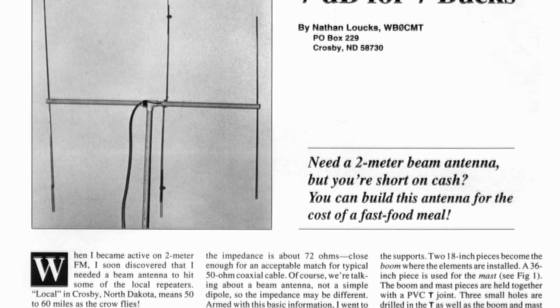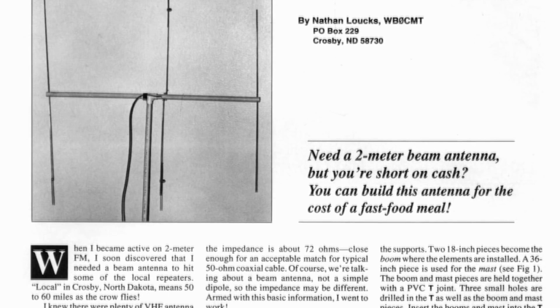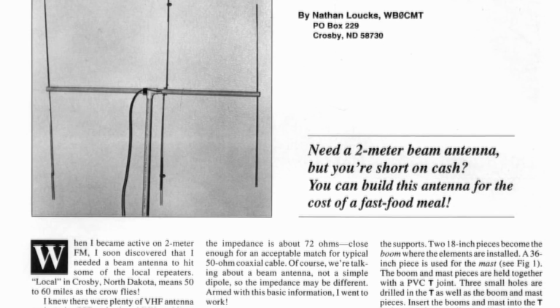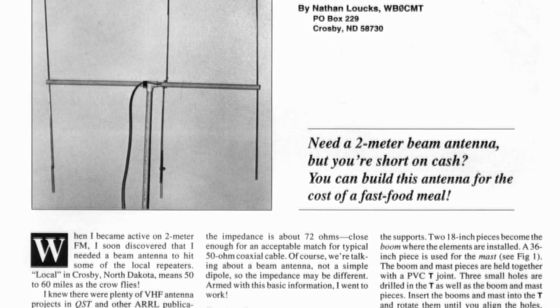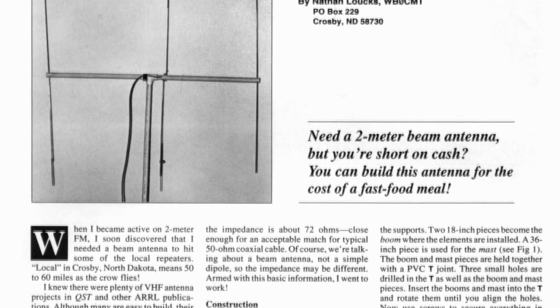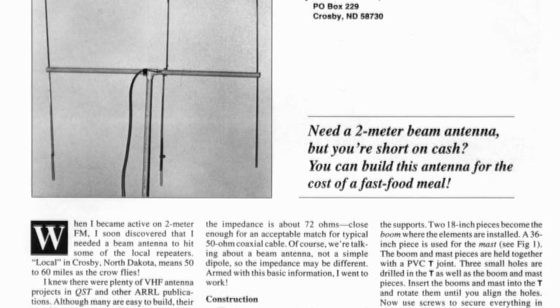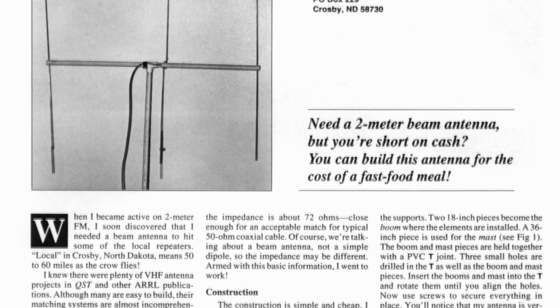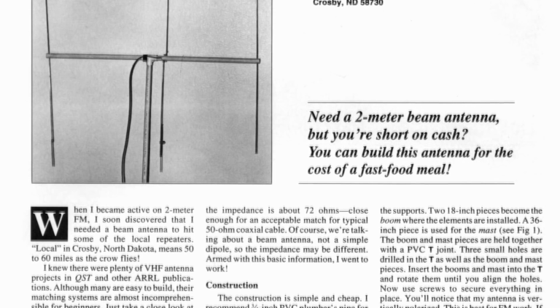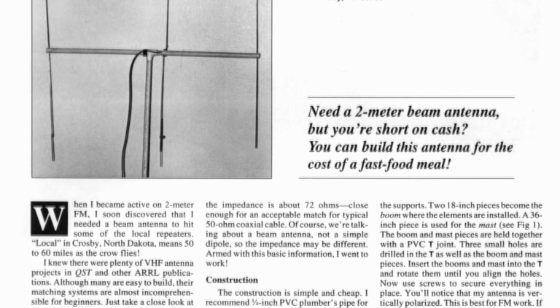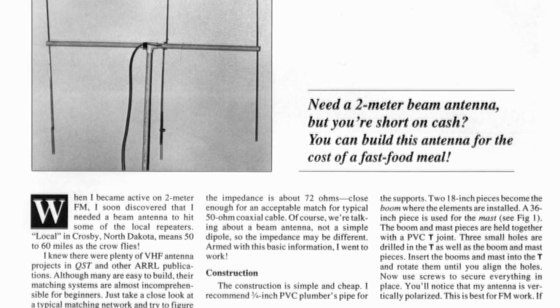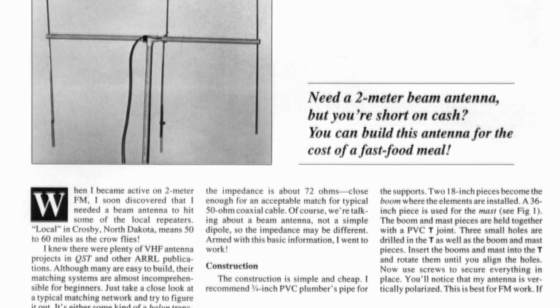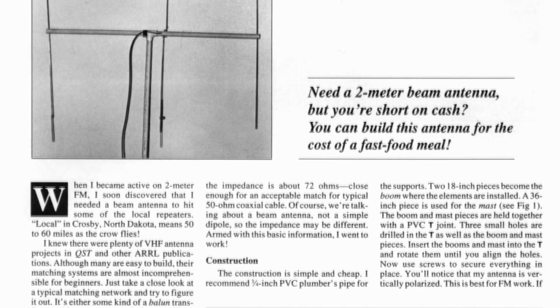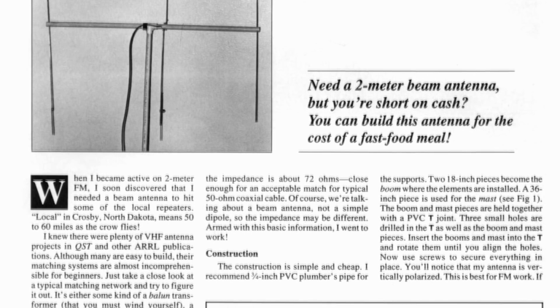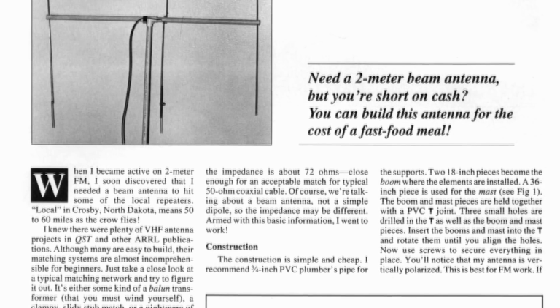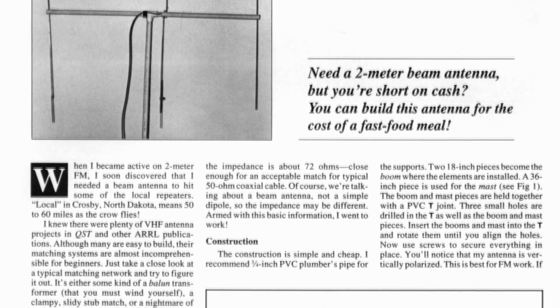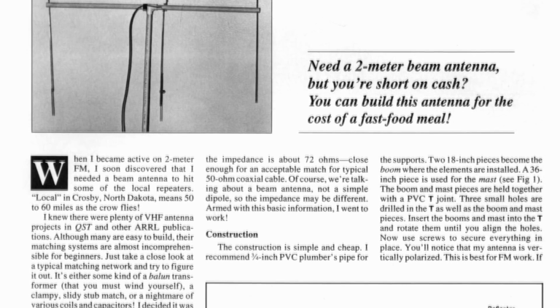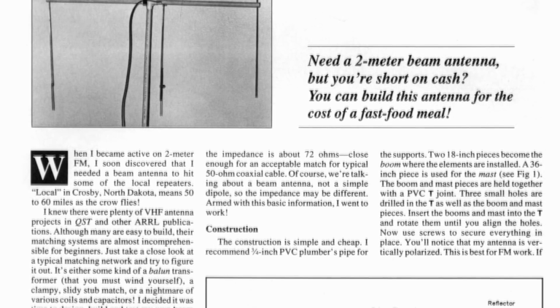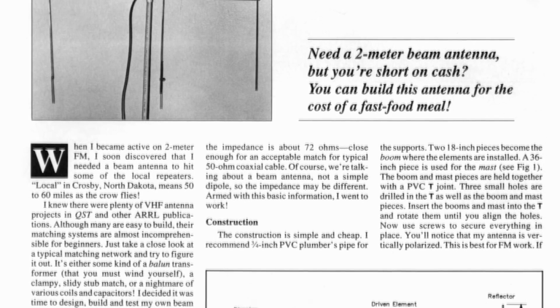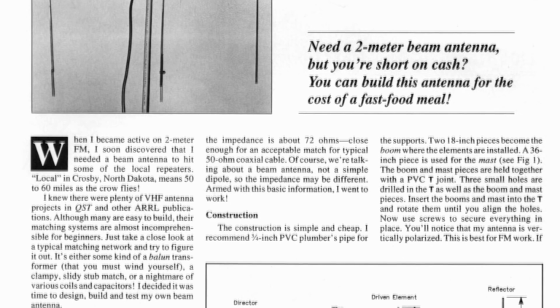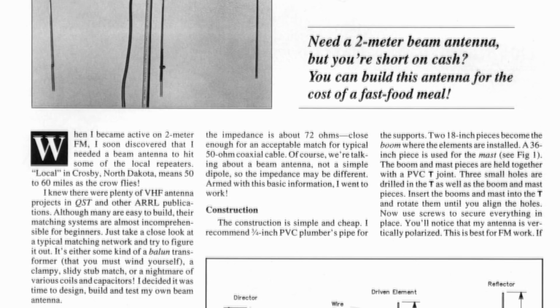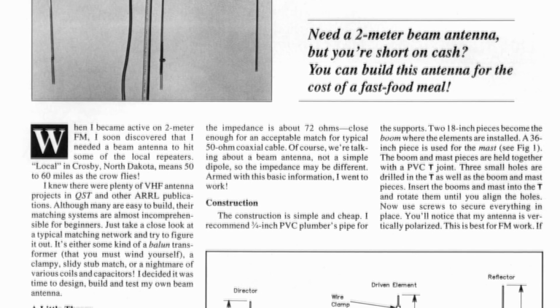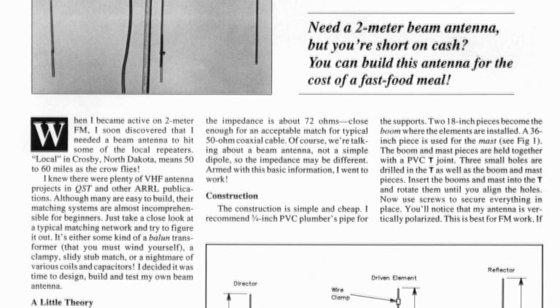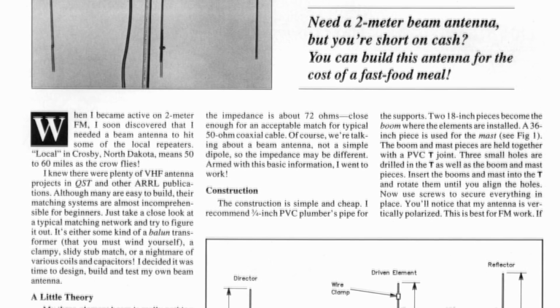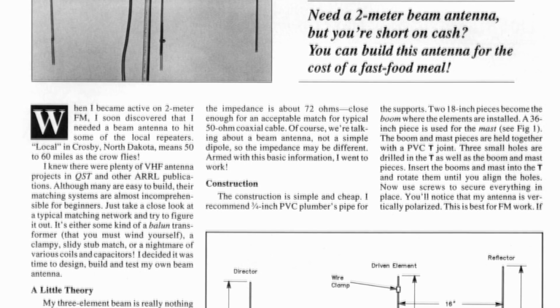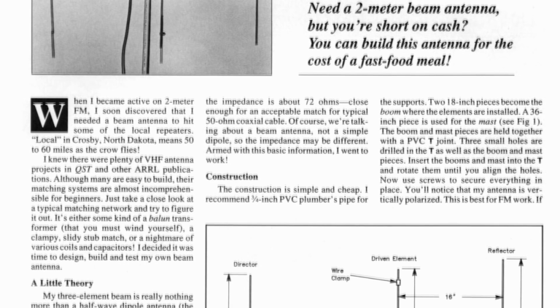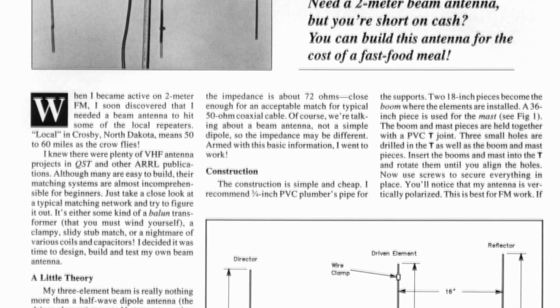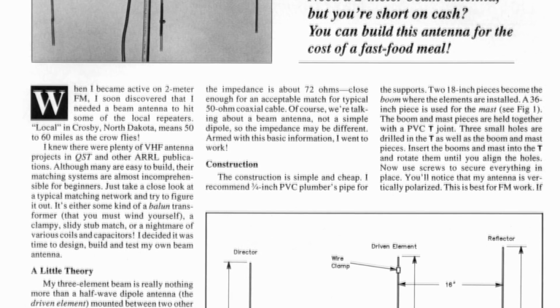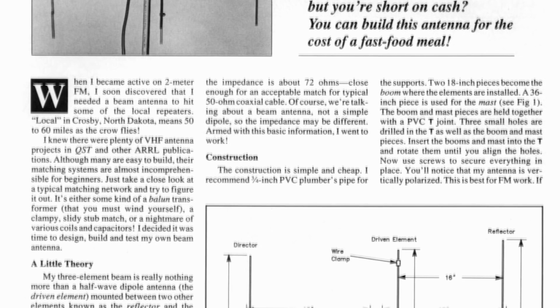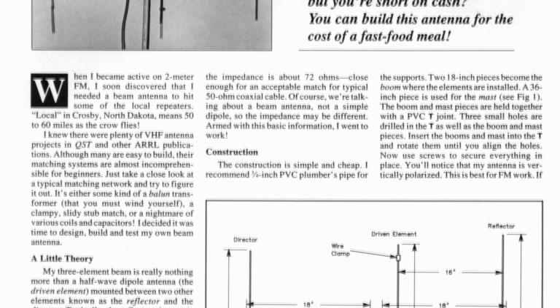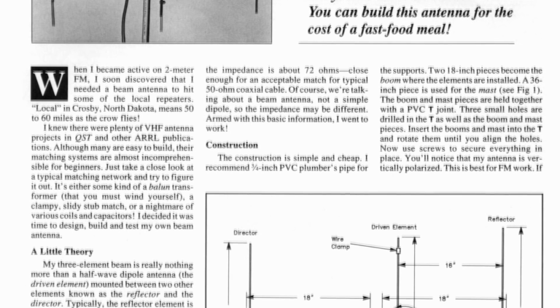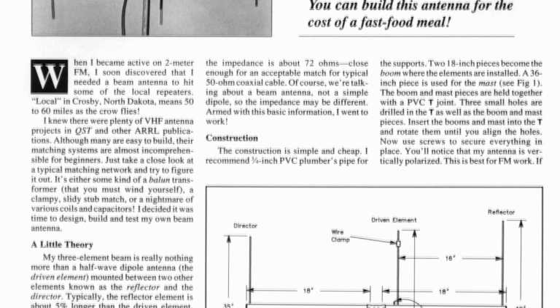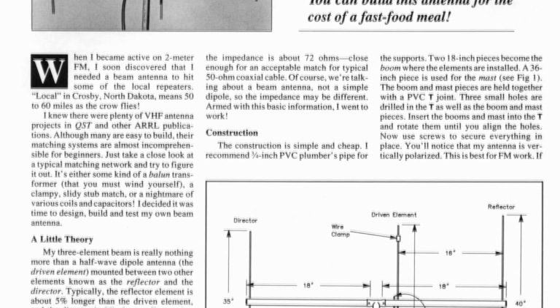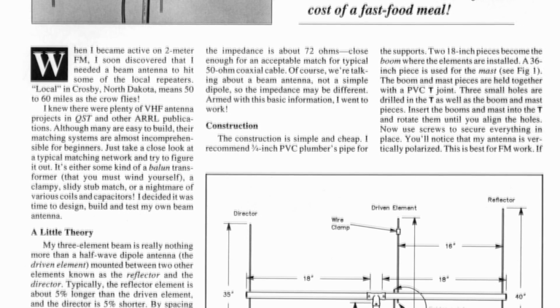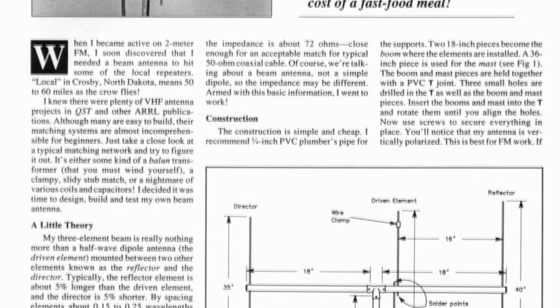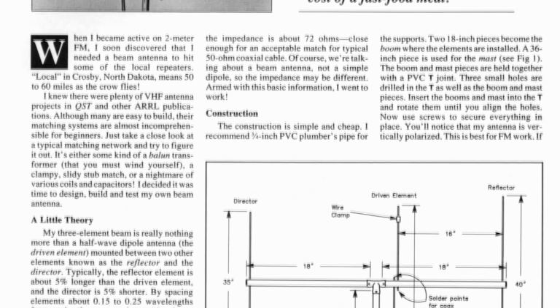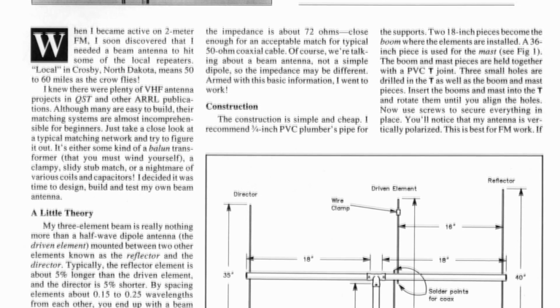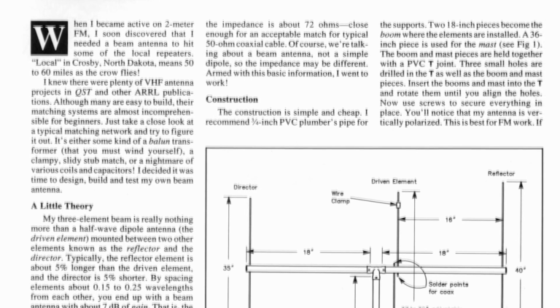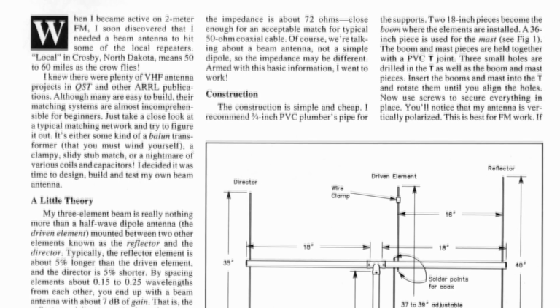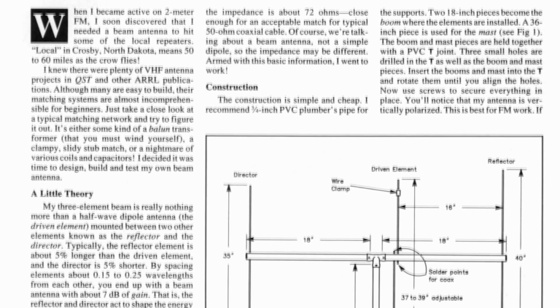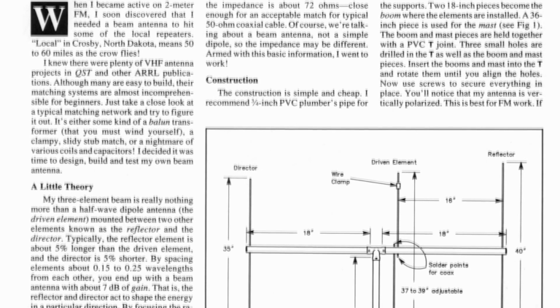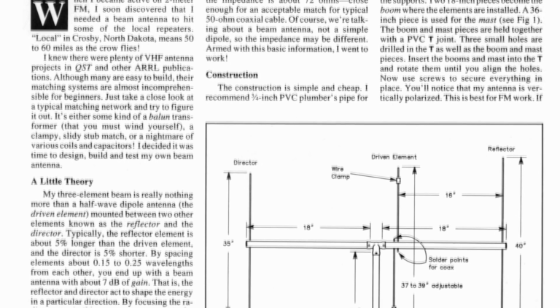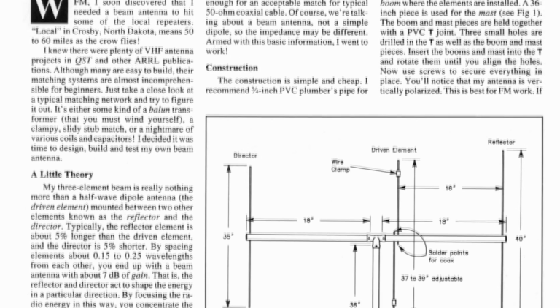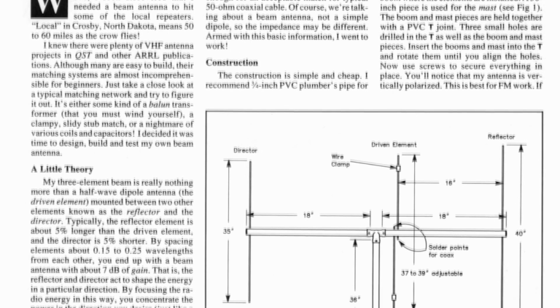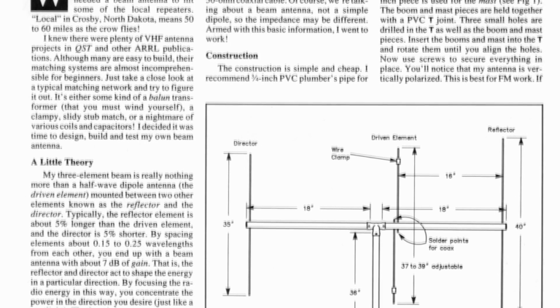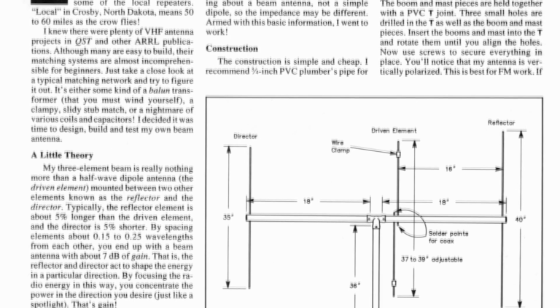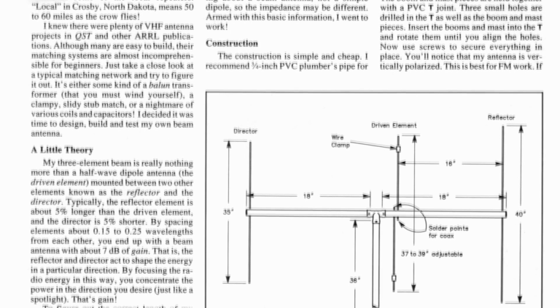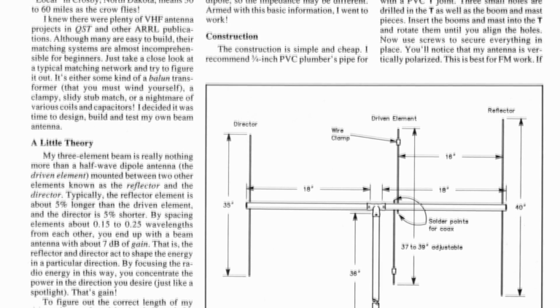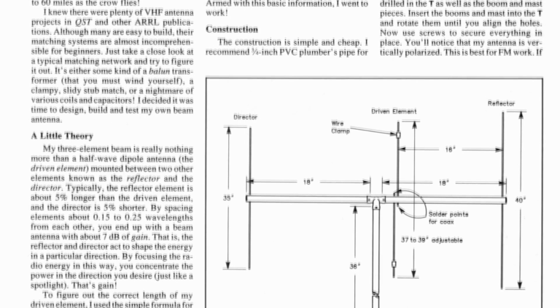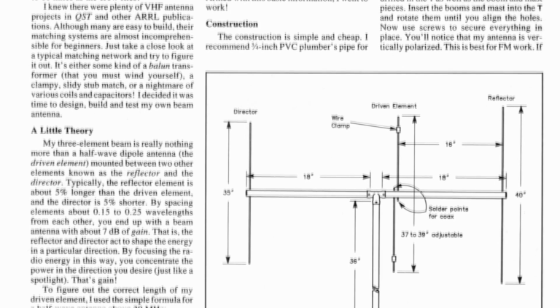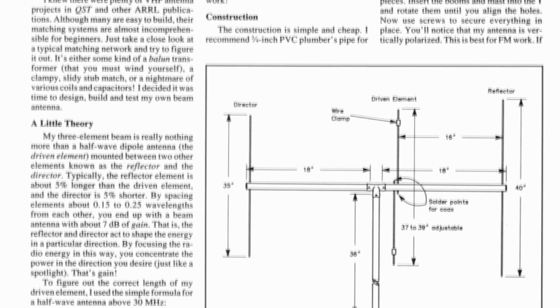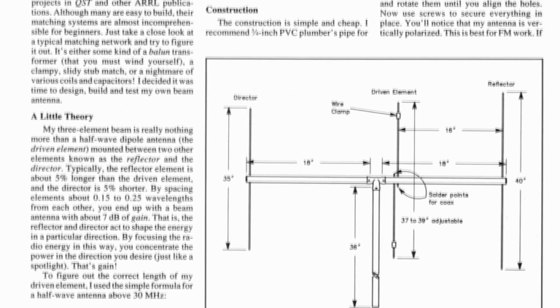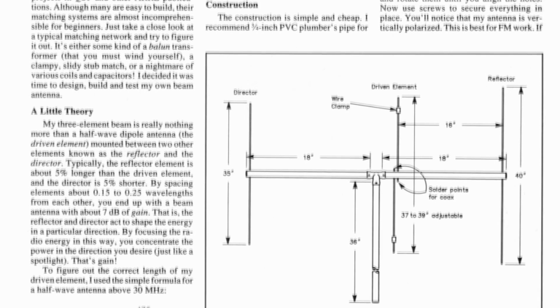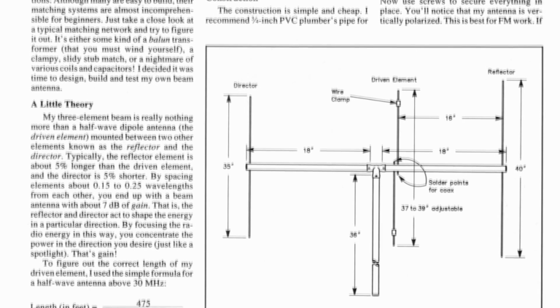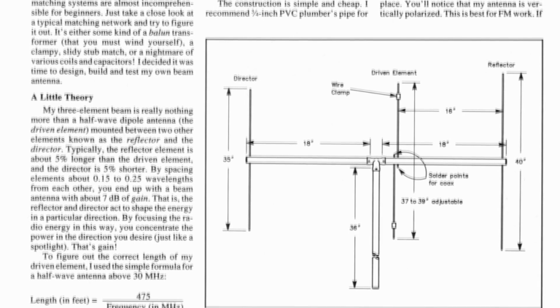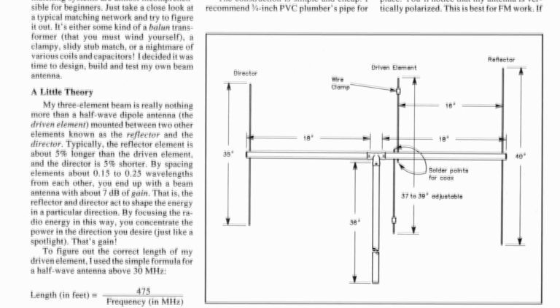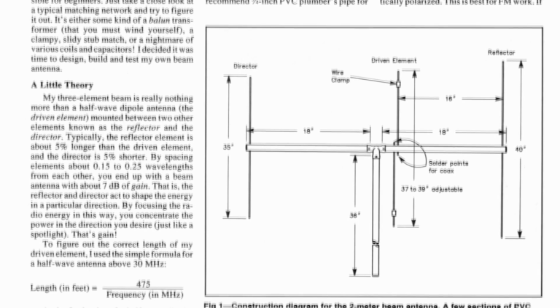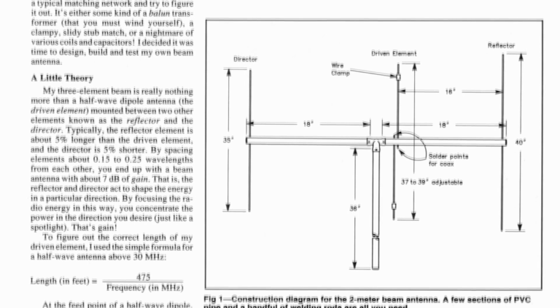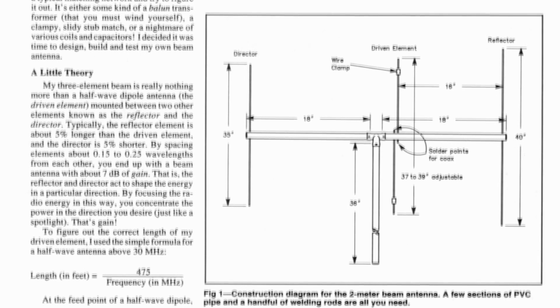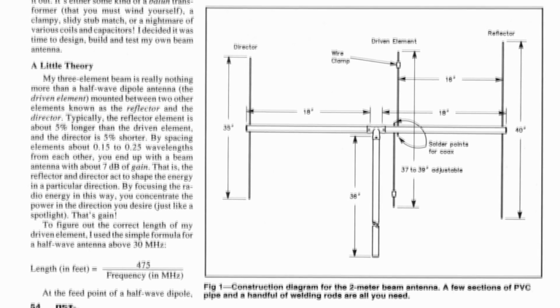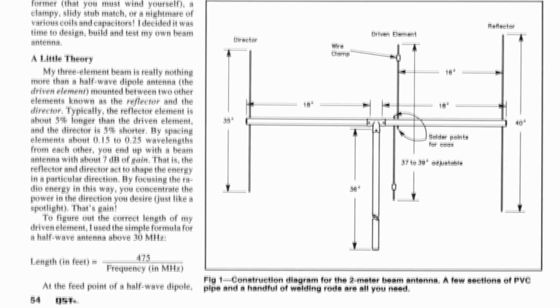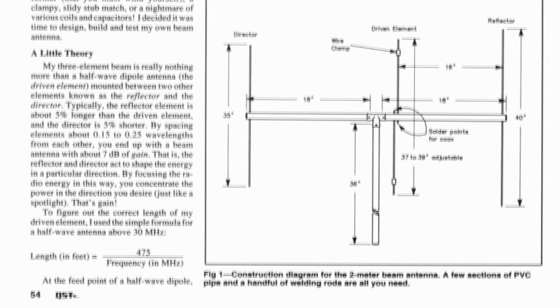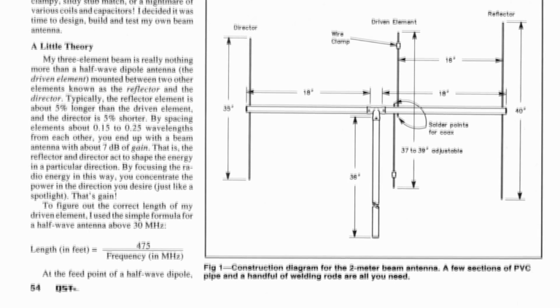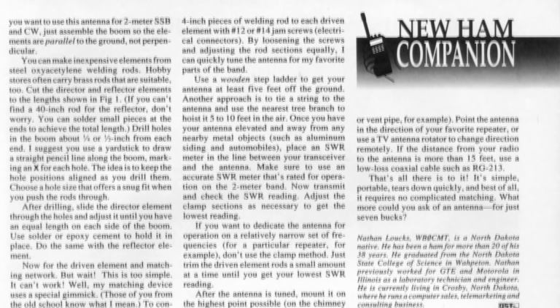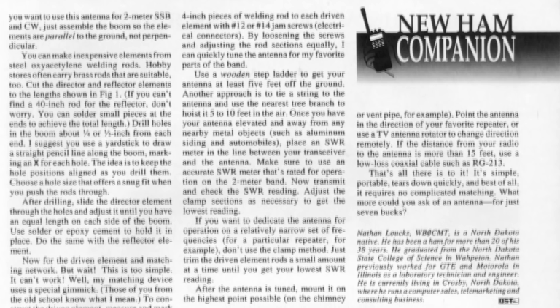The first antenna was PVC and the second version is carbon. I used a 7dB design for about 7 euros.